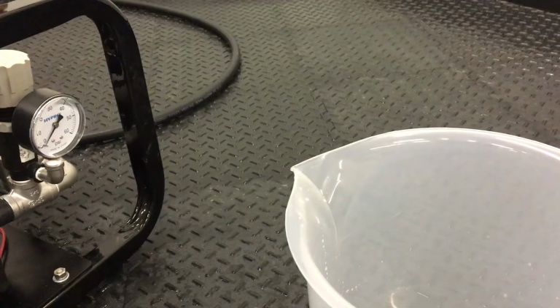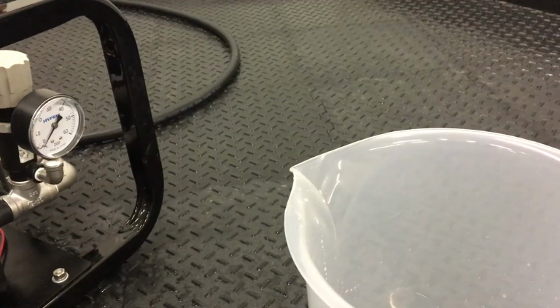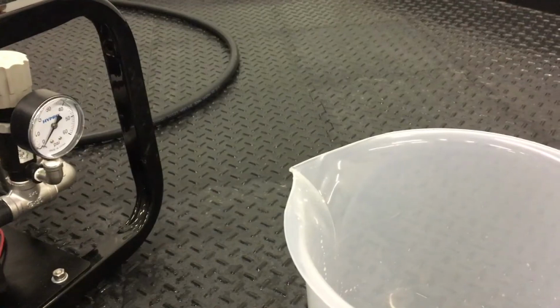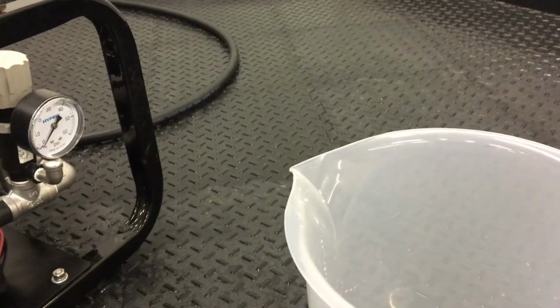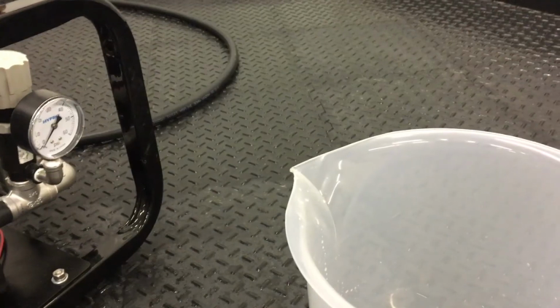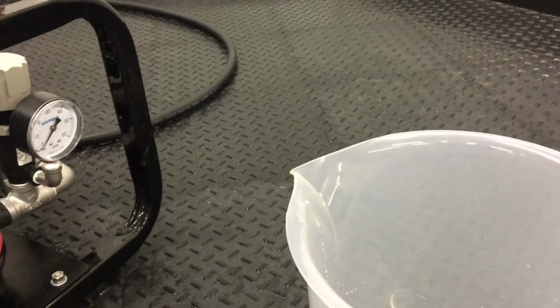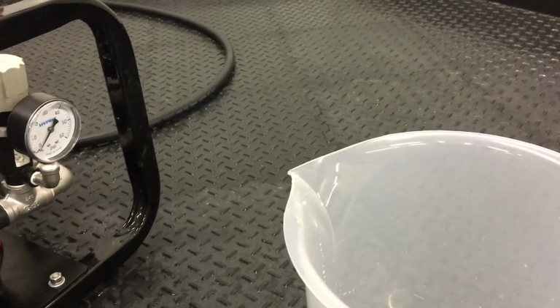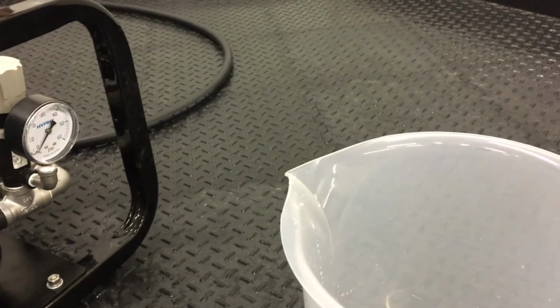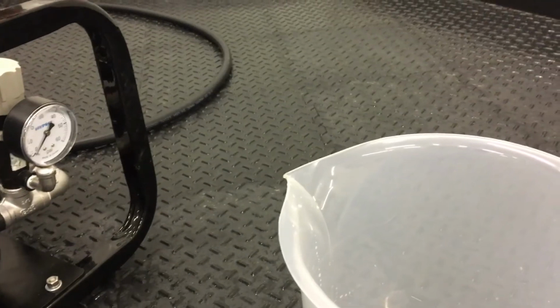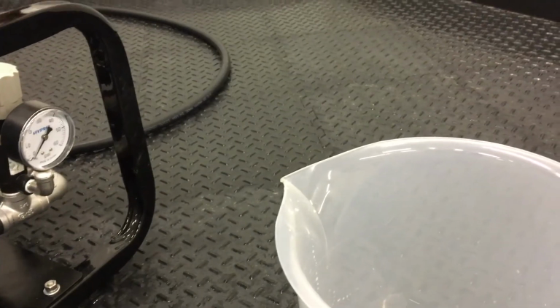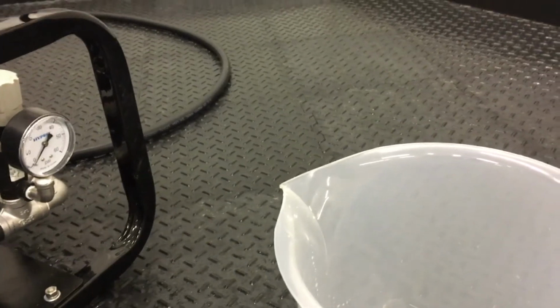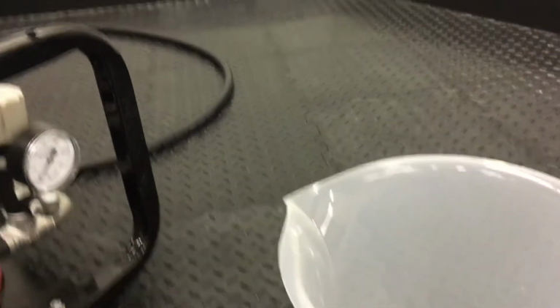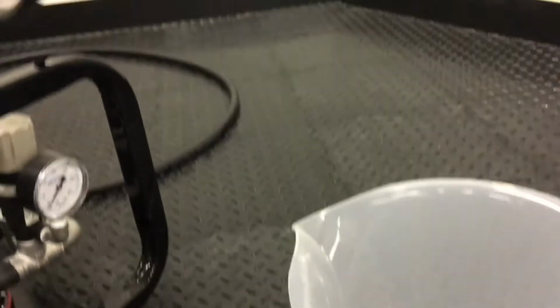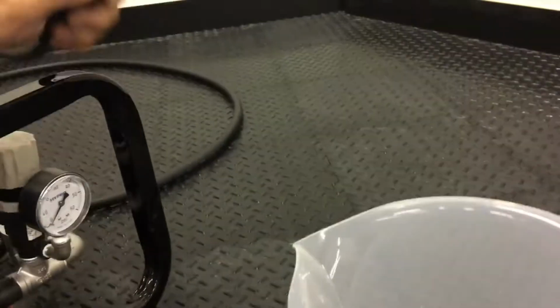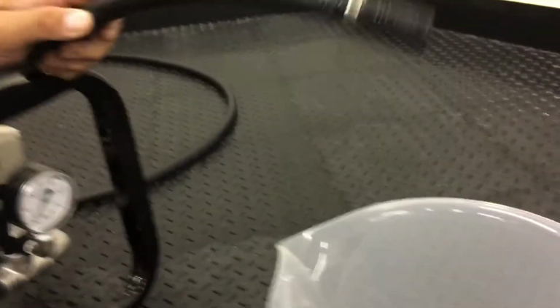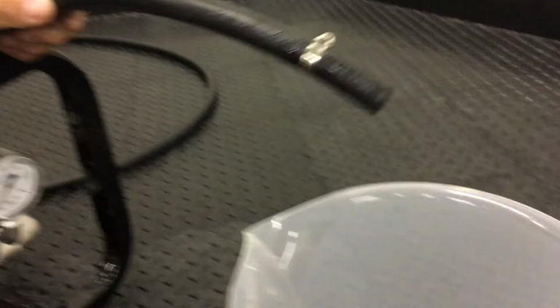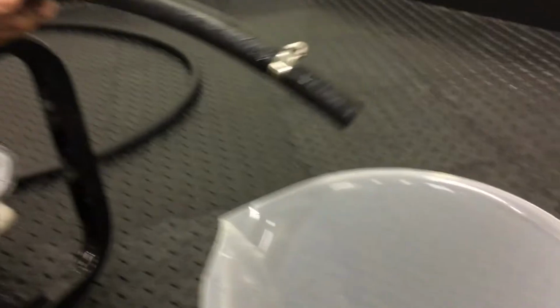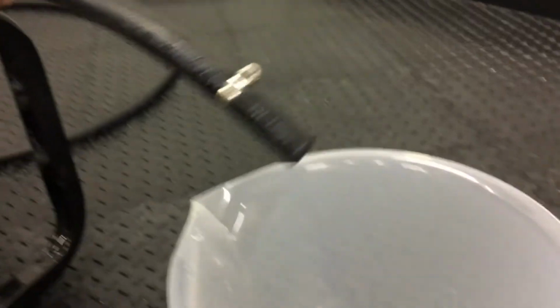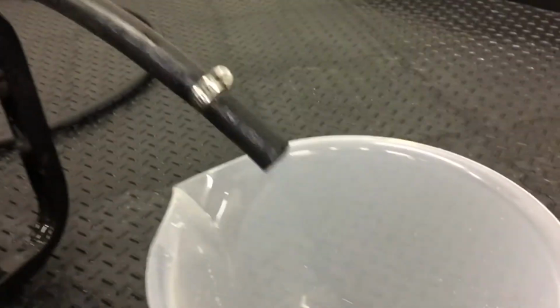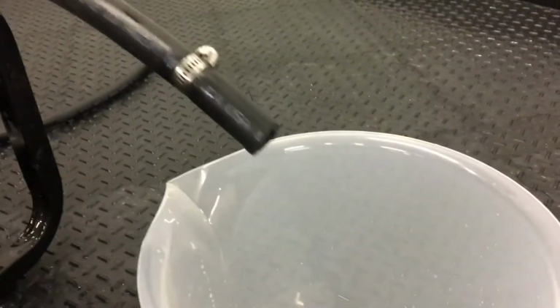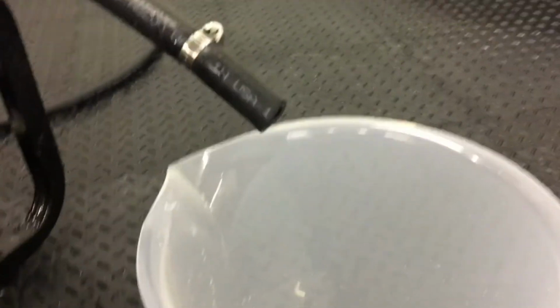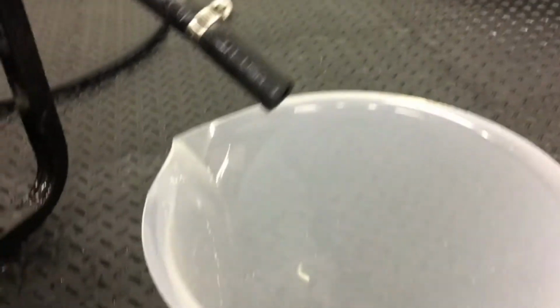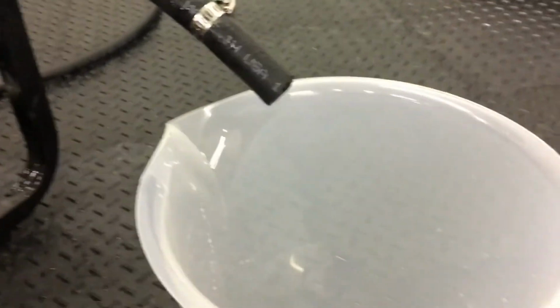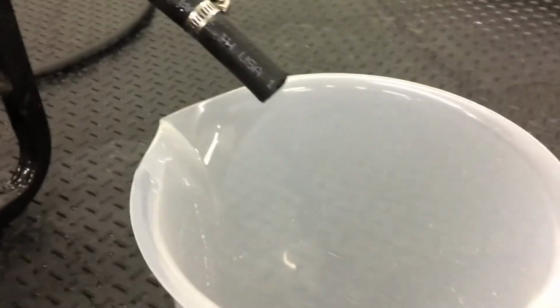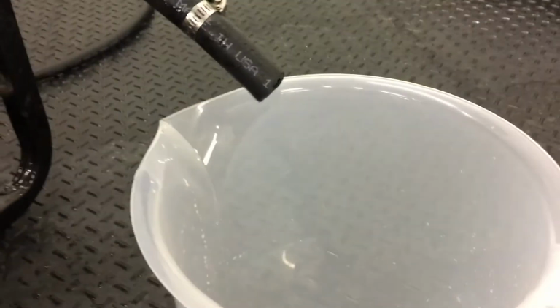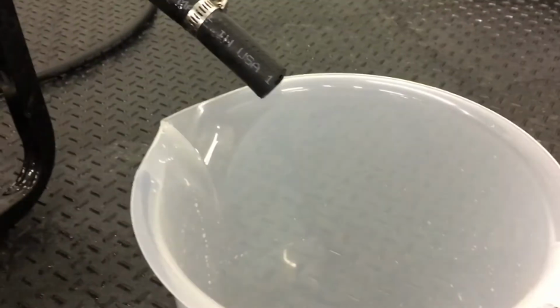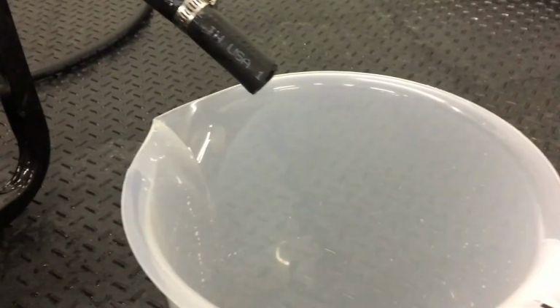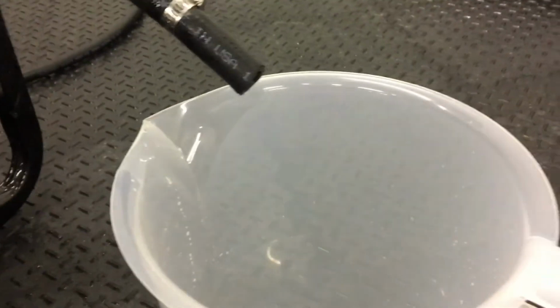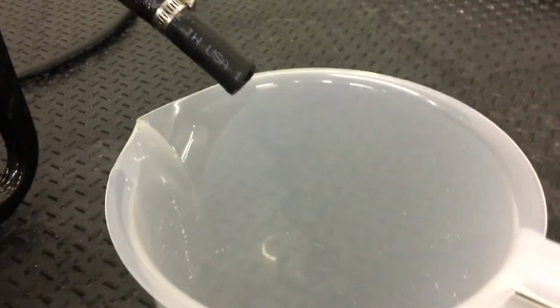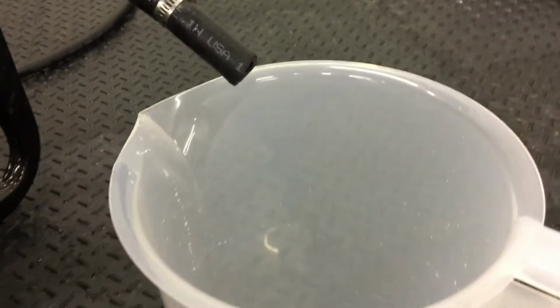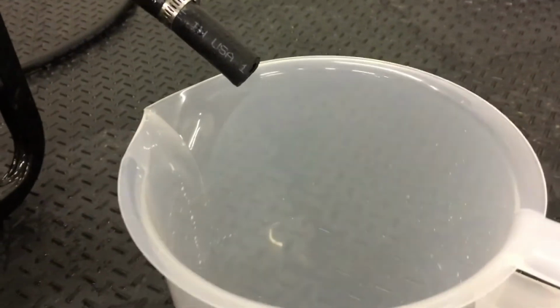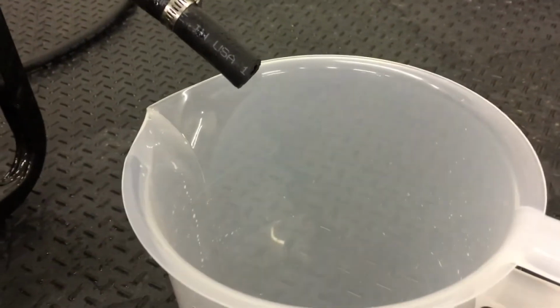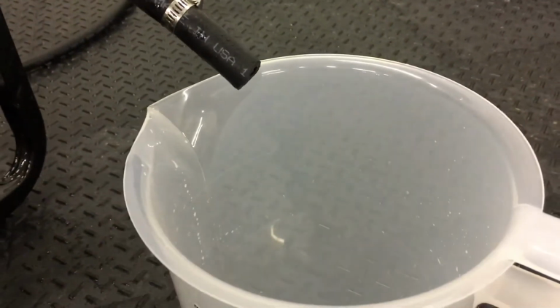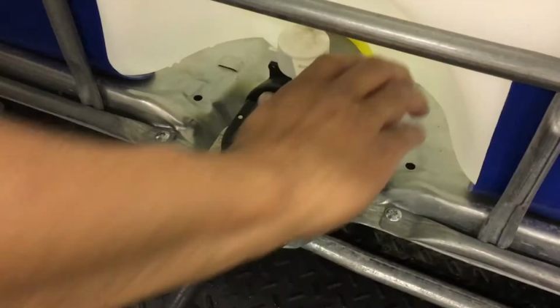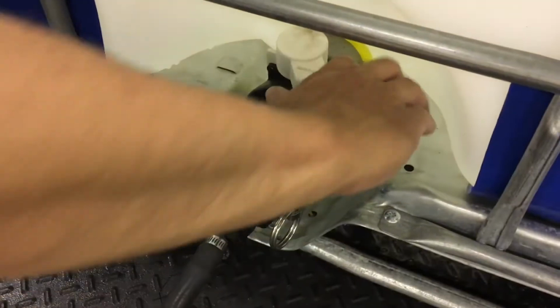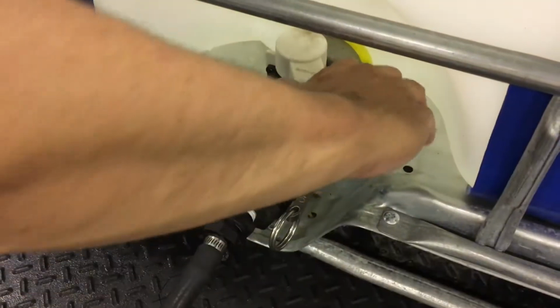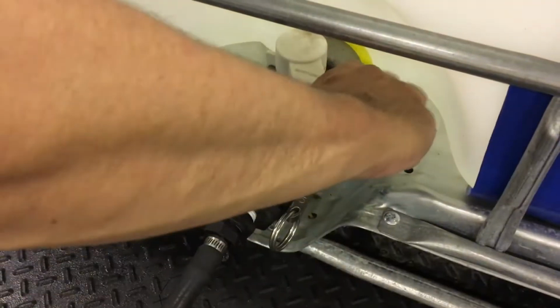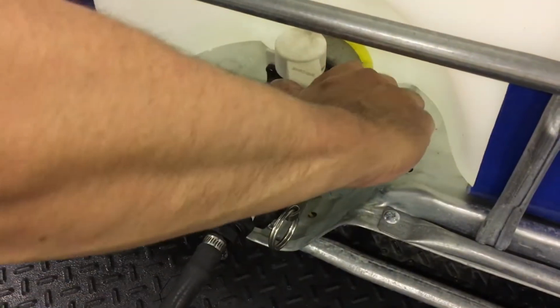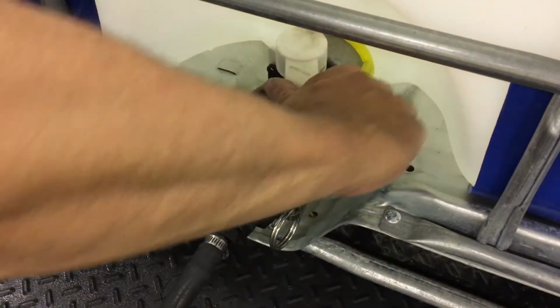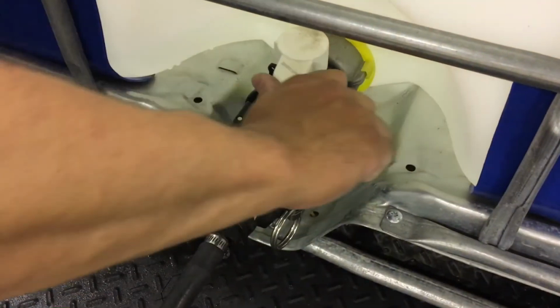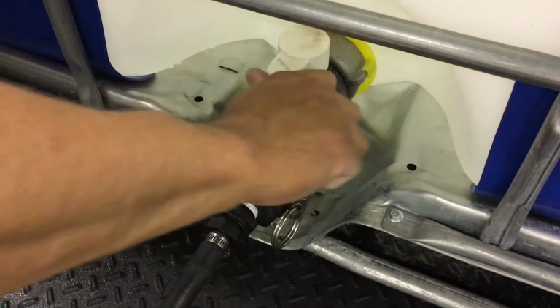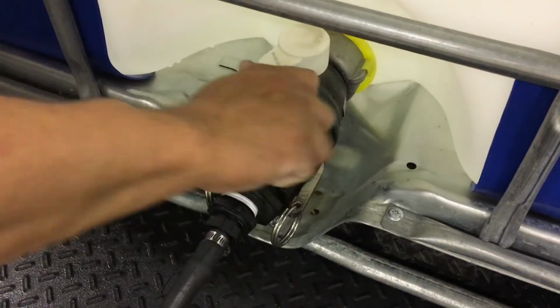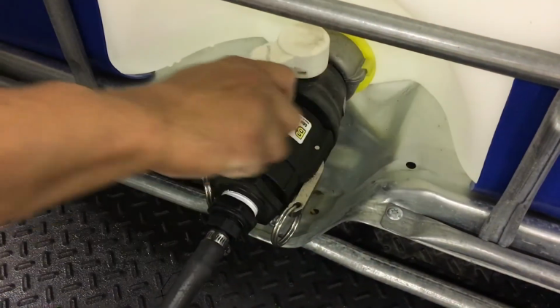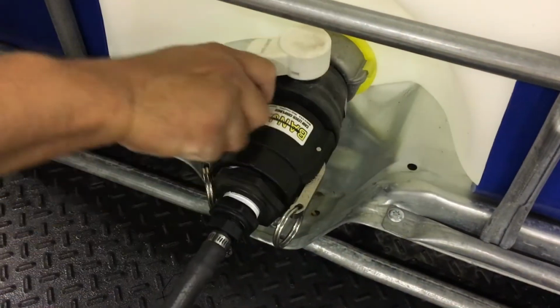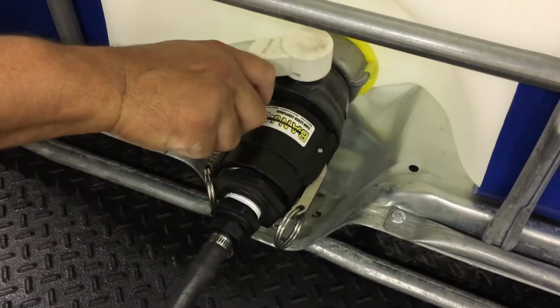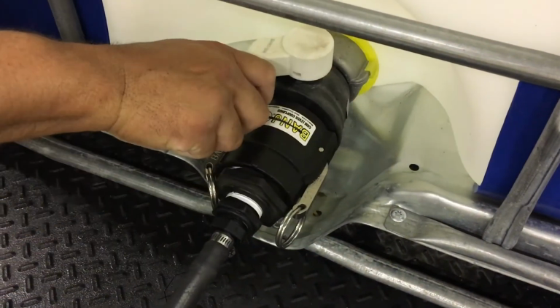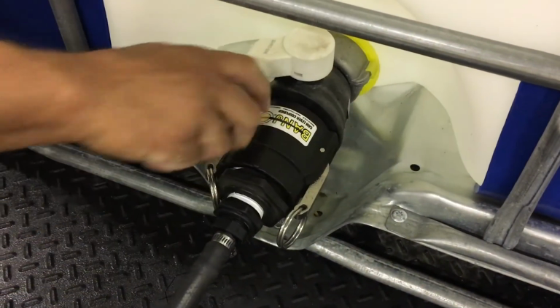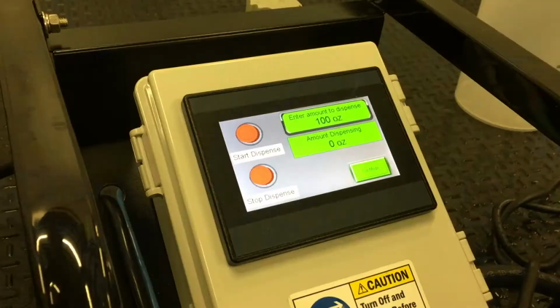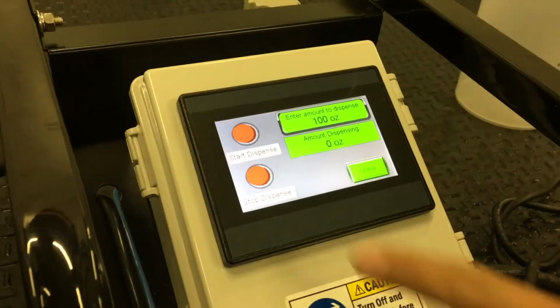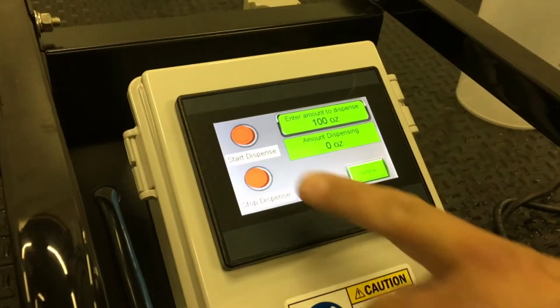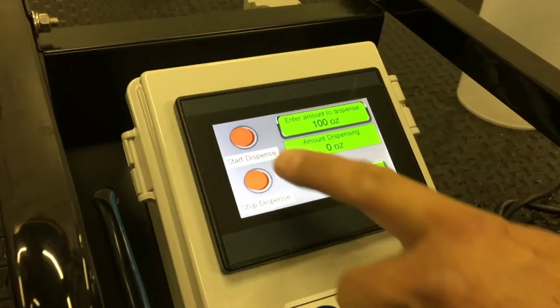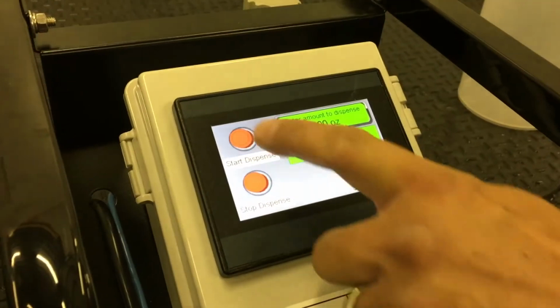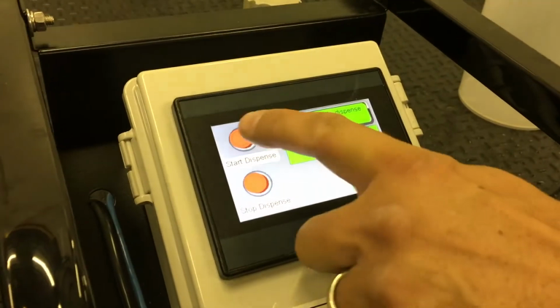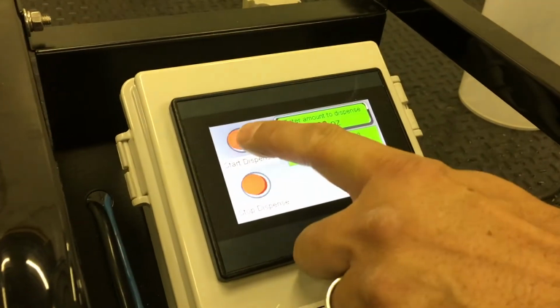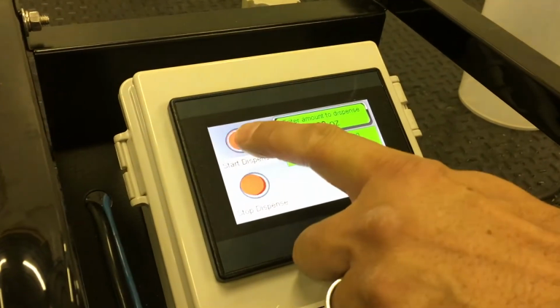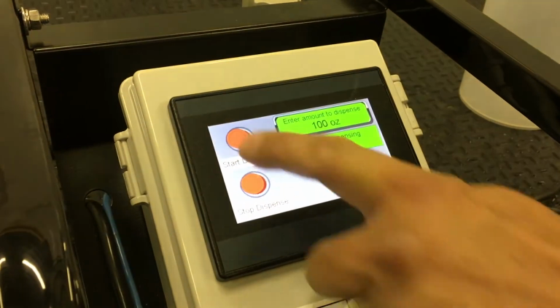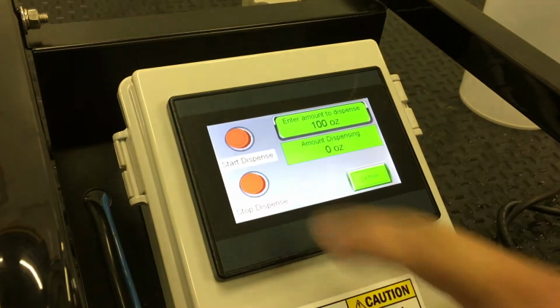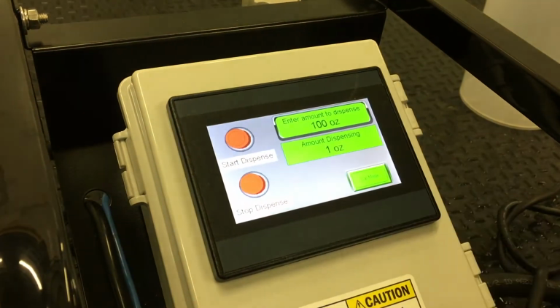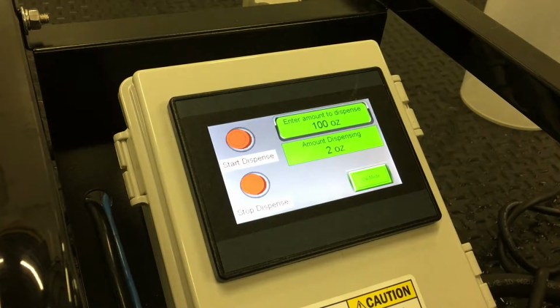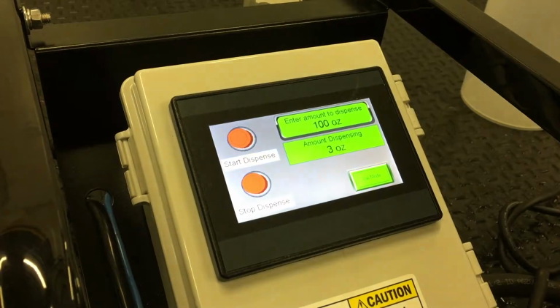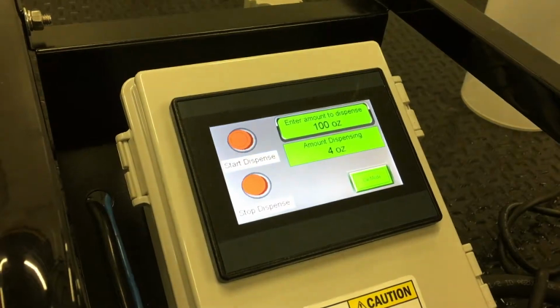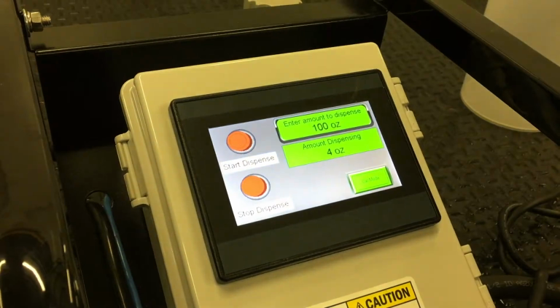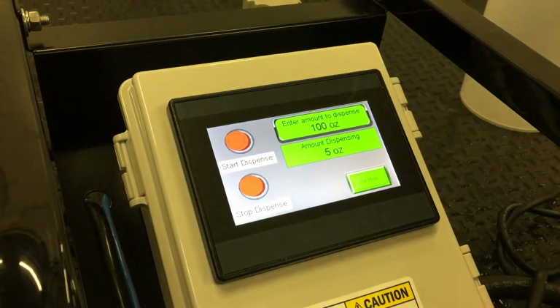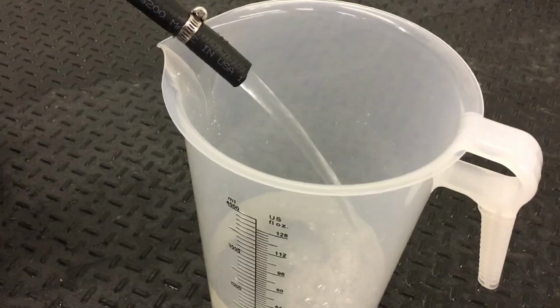To use, put the discharge hose into the top of the measuring container. Open the valve of the tank and purge the system by hitting Start Dispense.